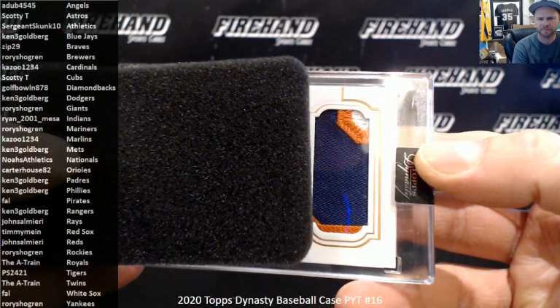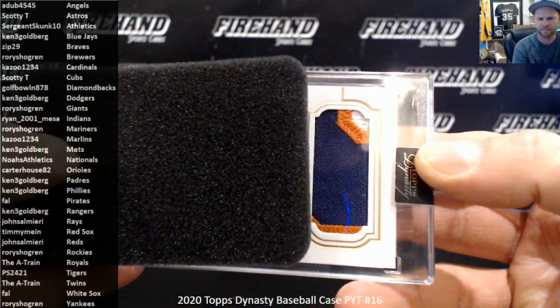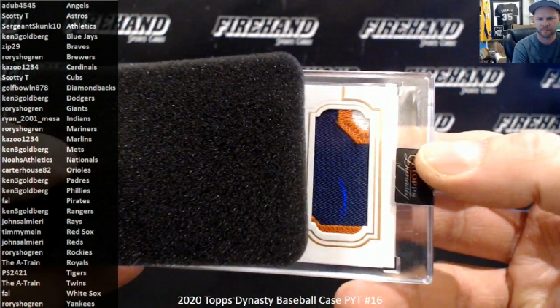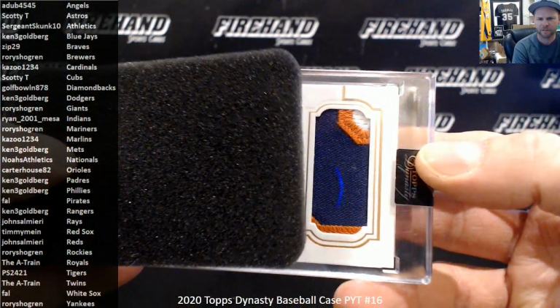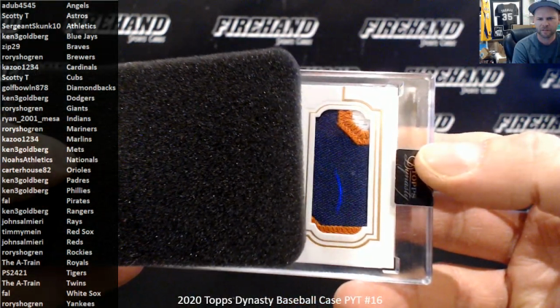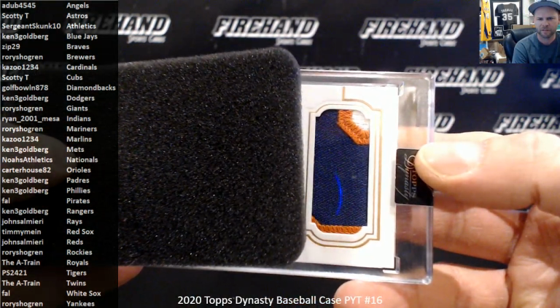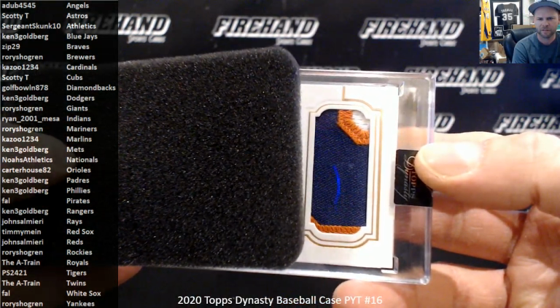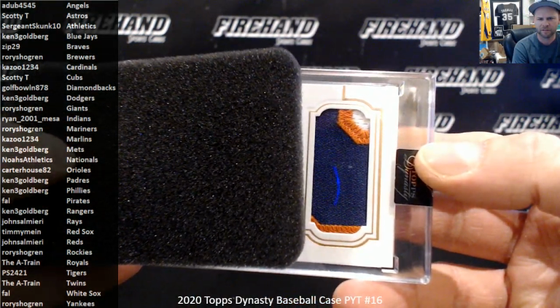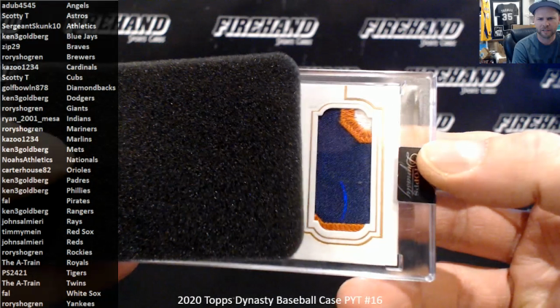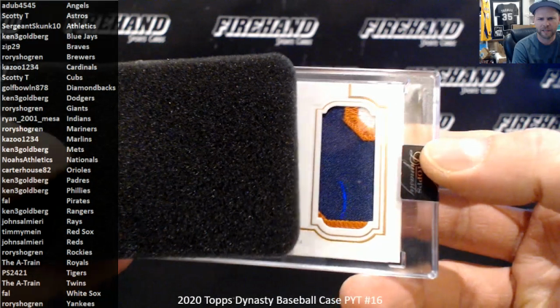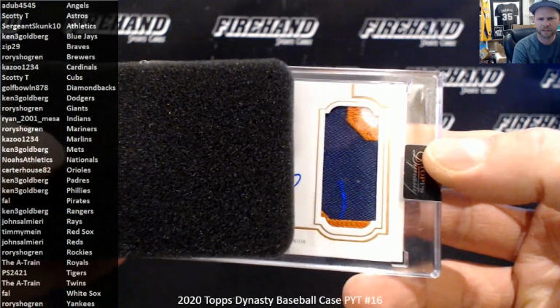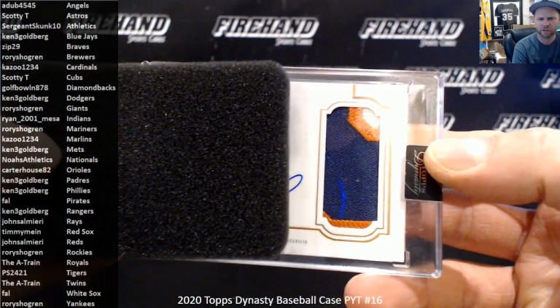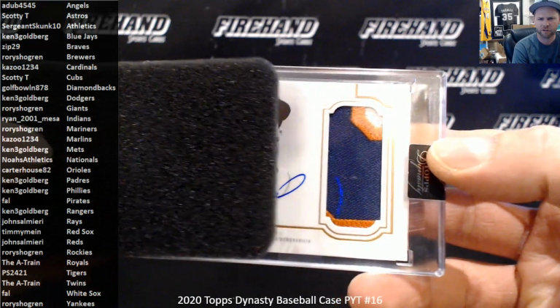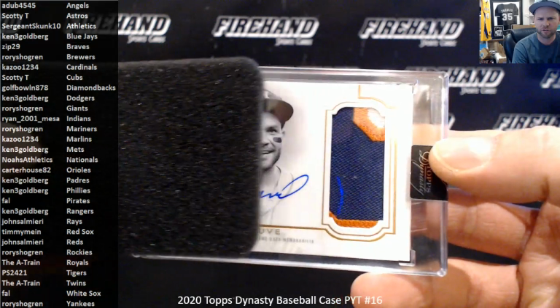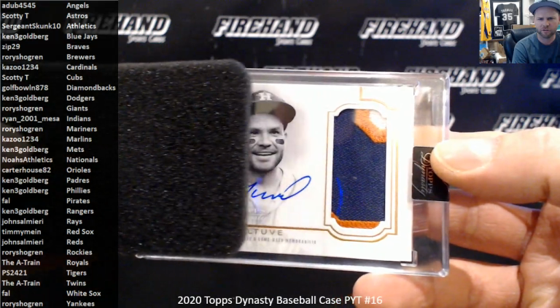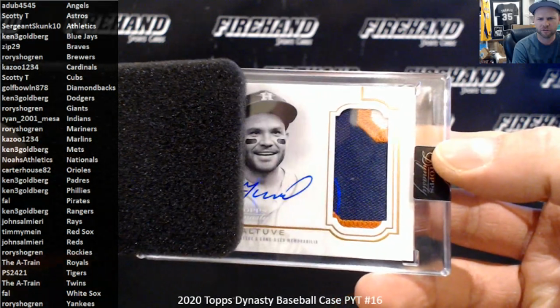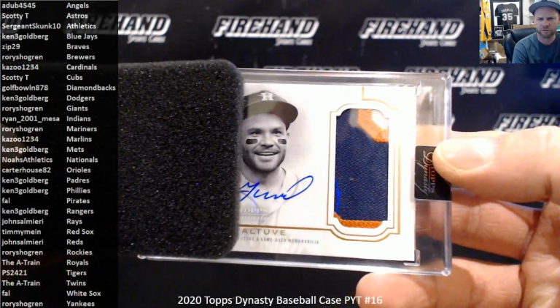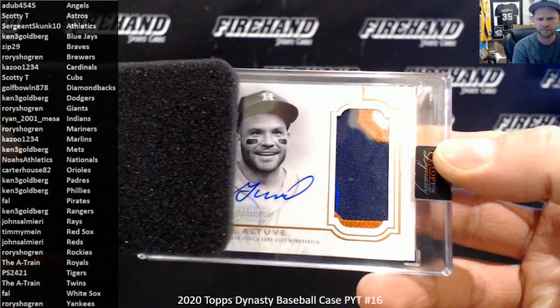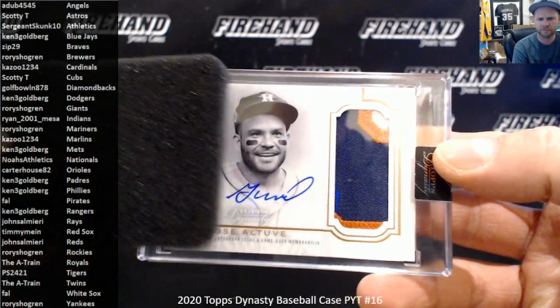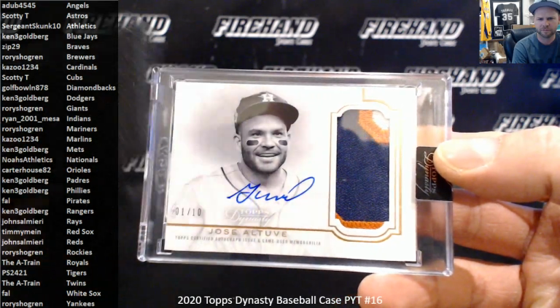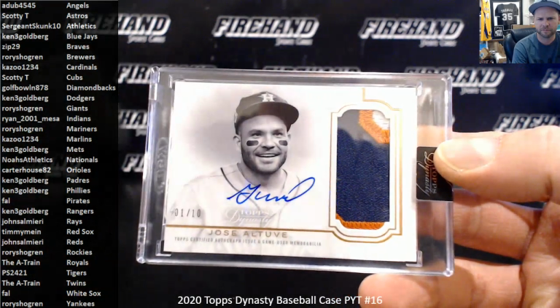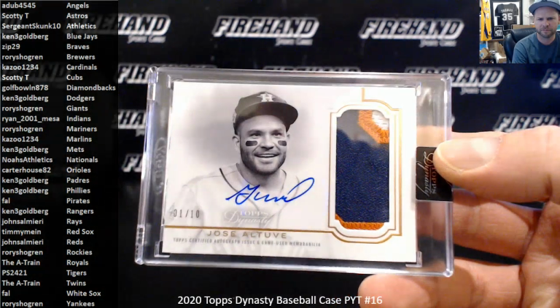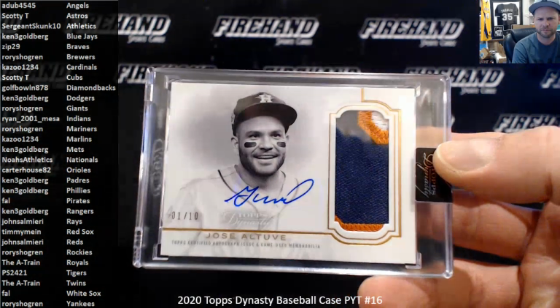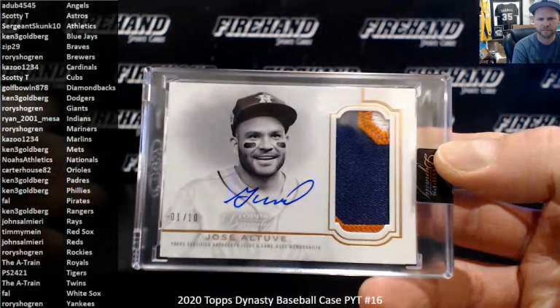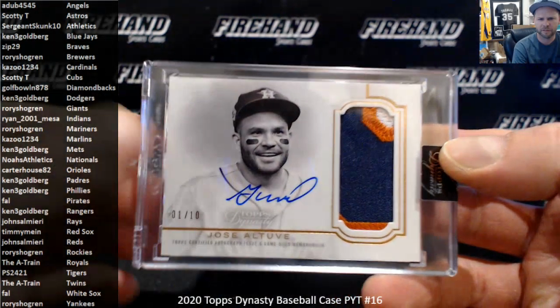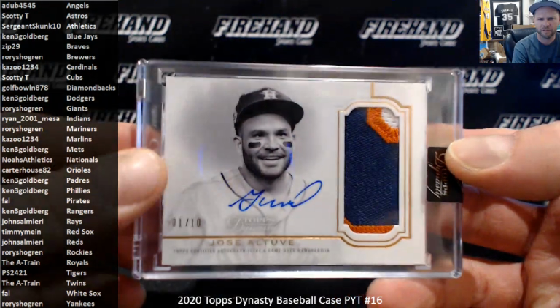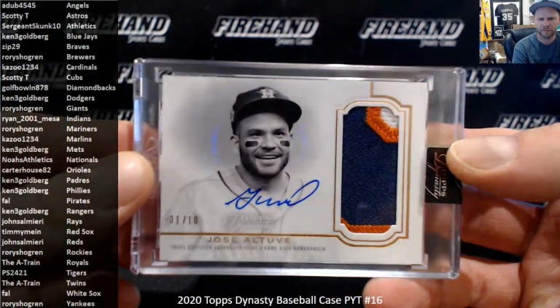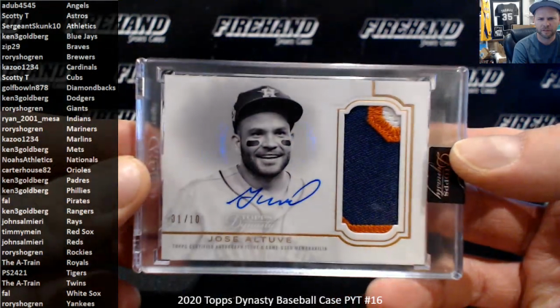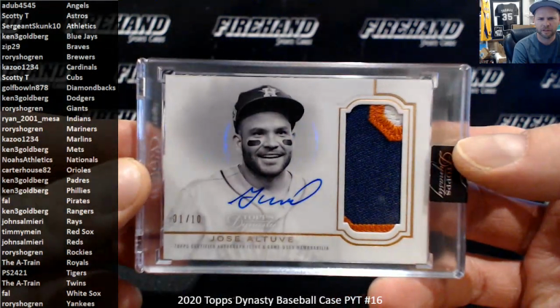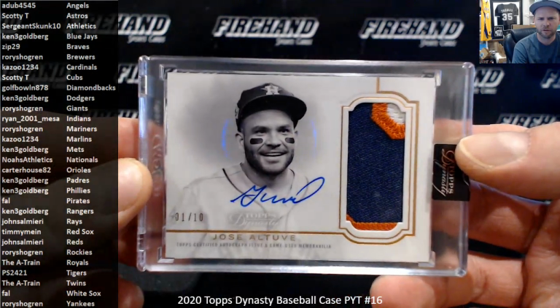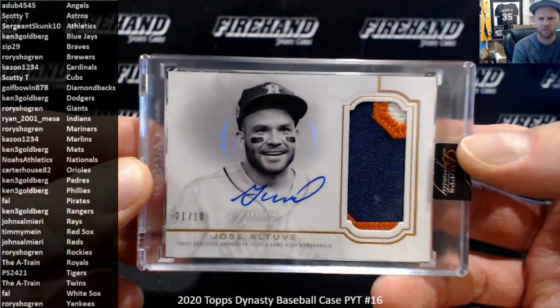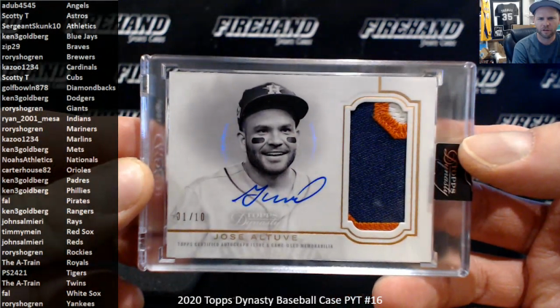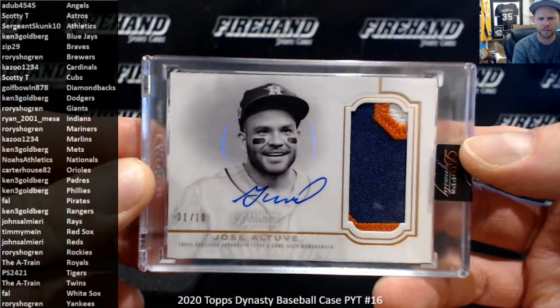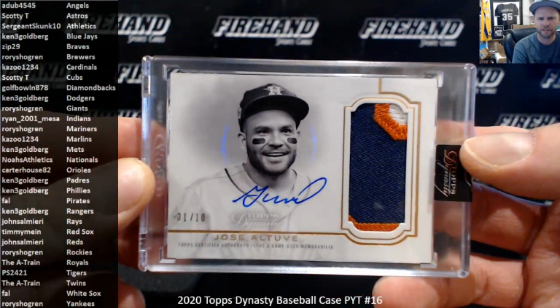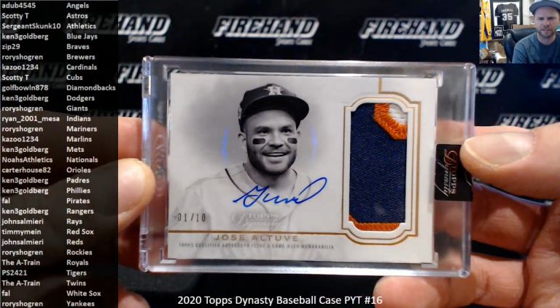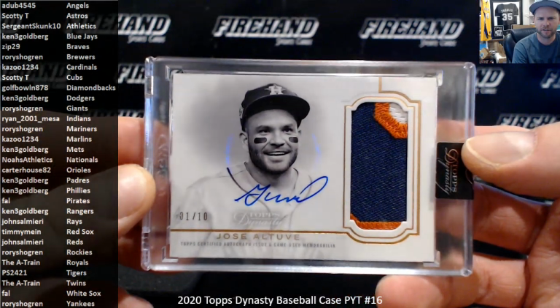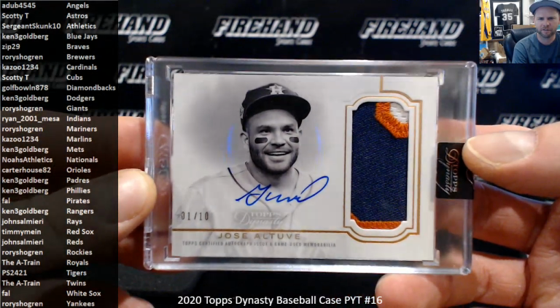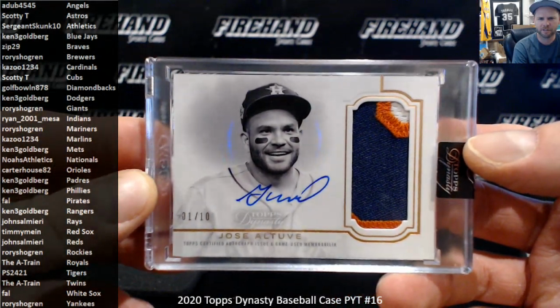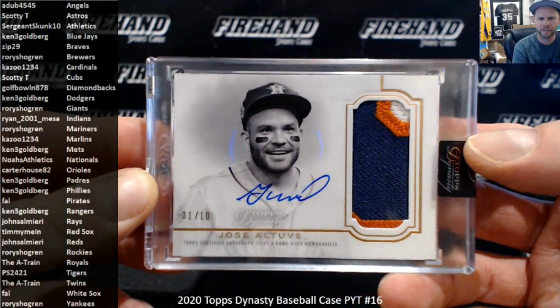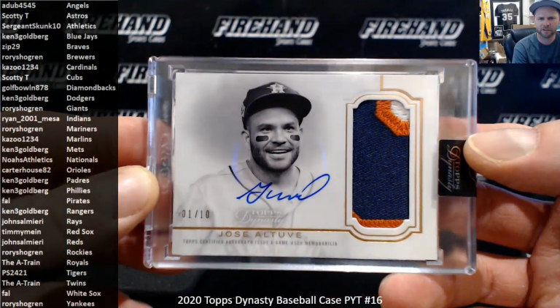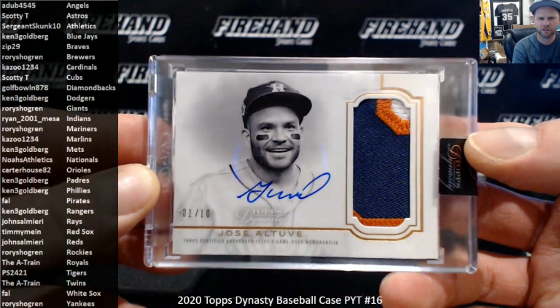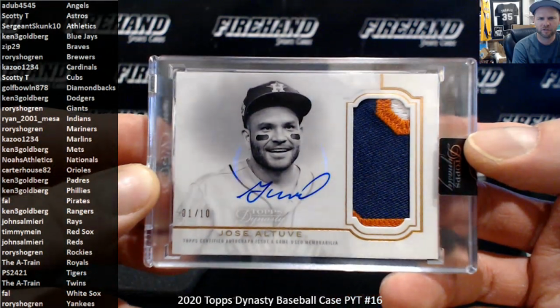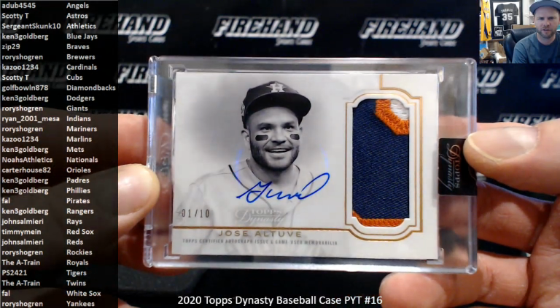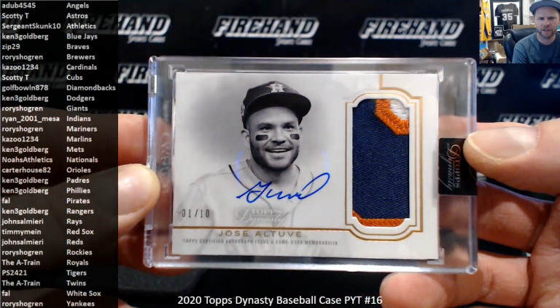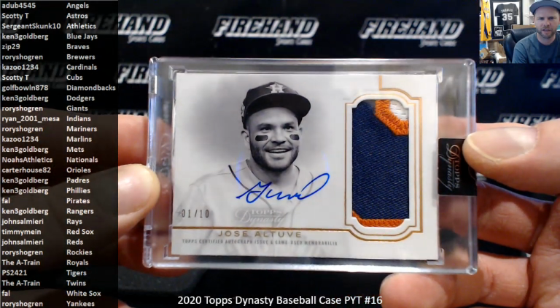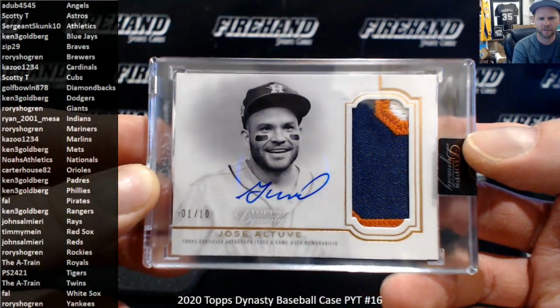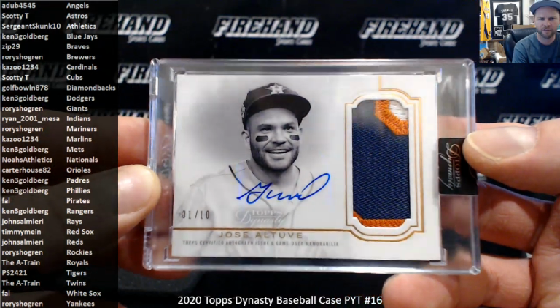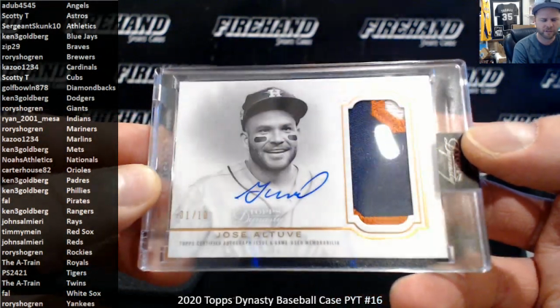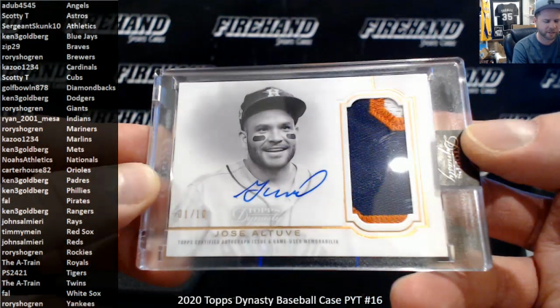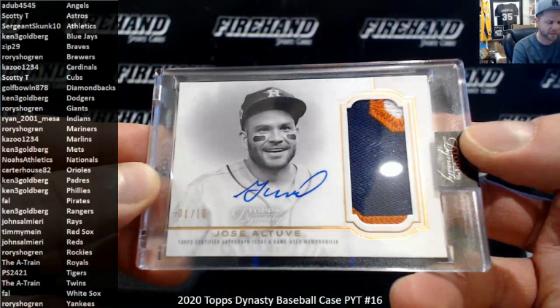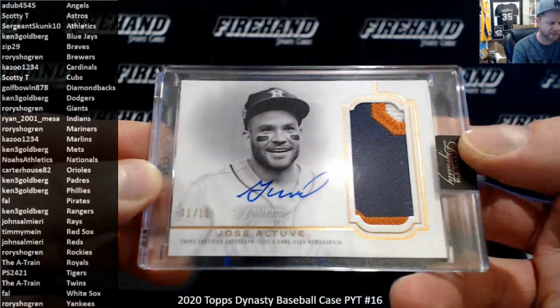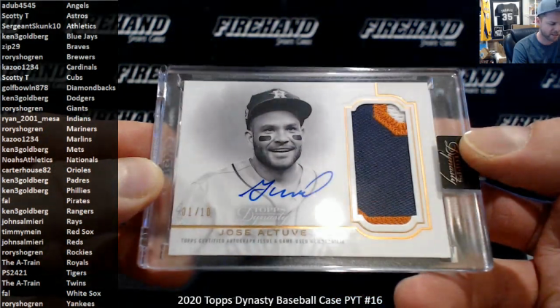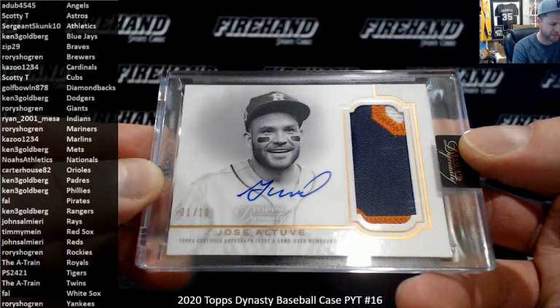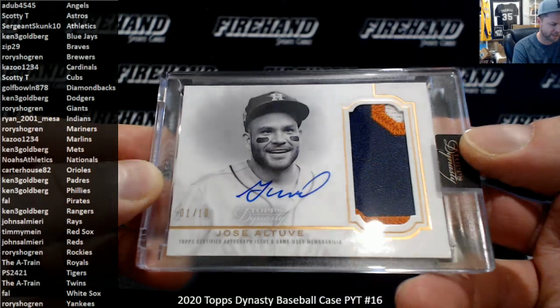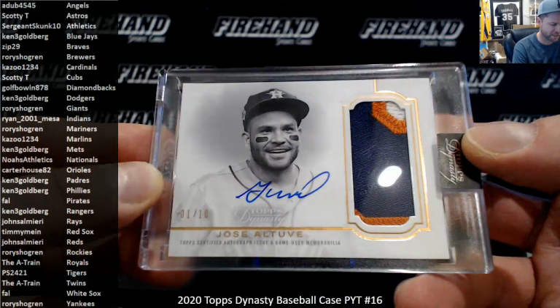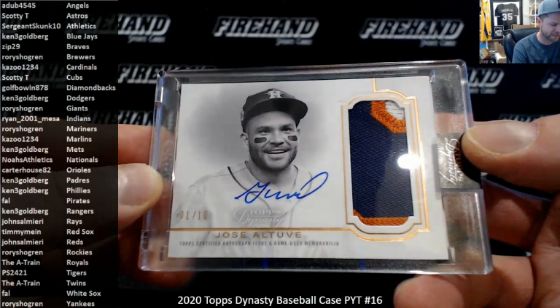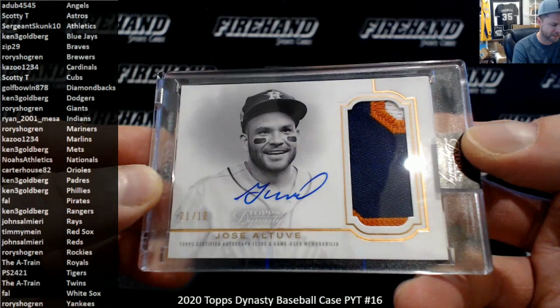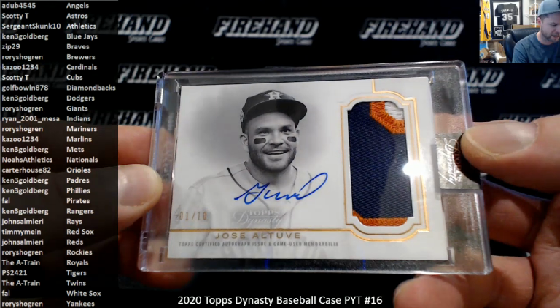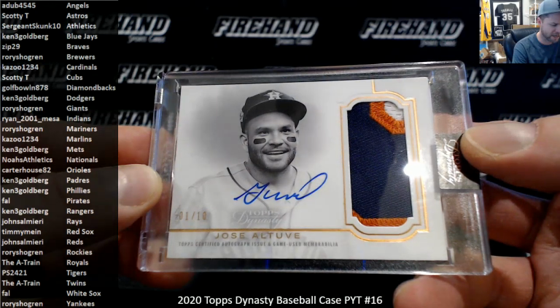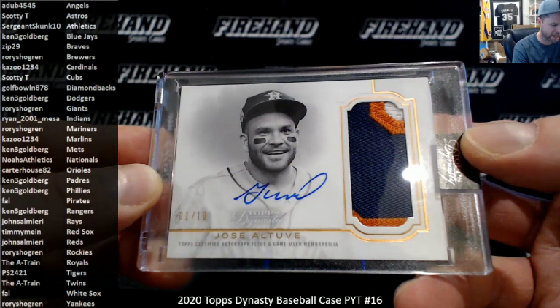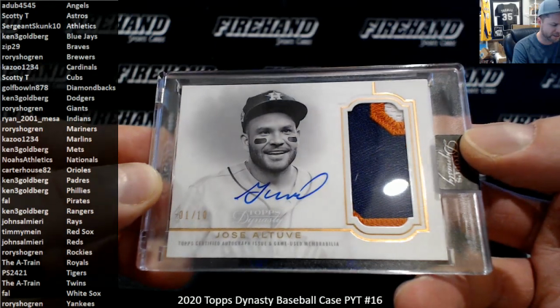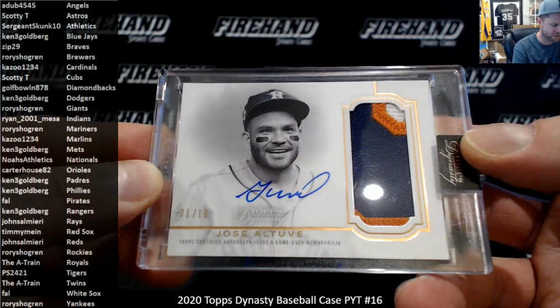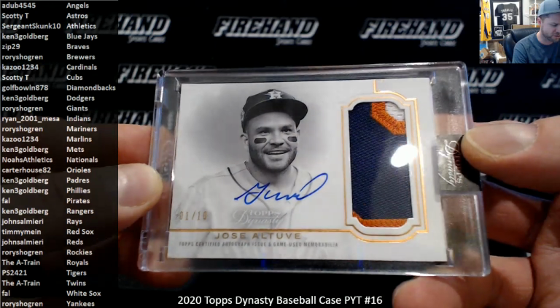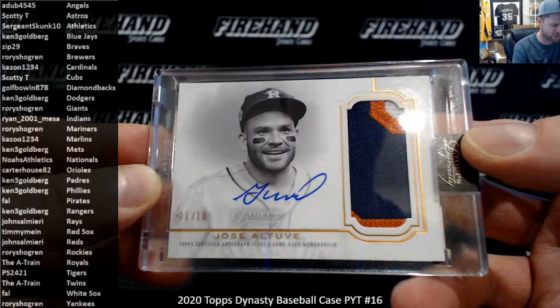Looks like Astros, one out of ten — Jose Altuve for Scotty T and his Astros.